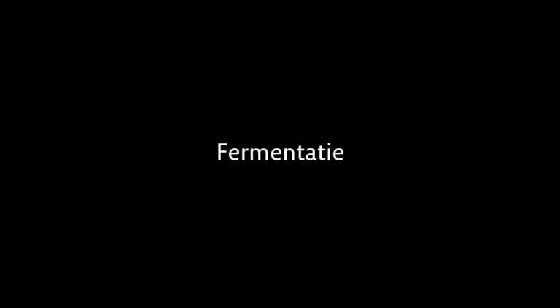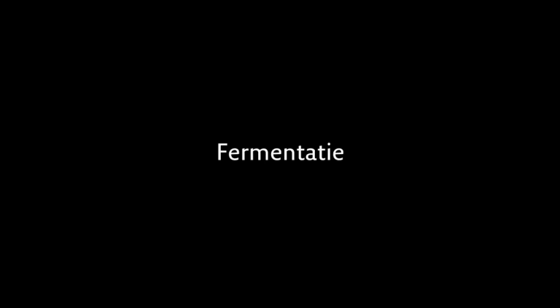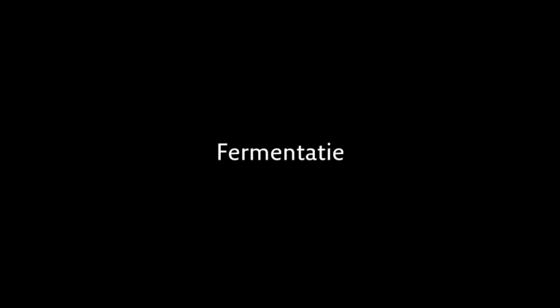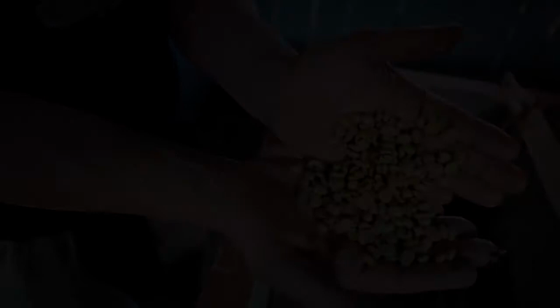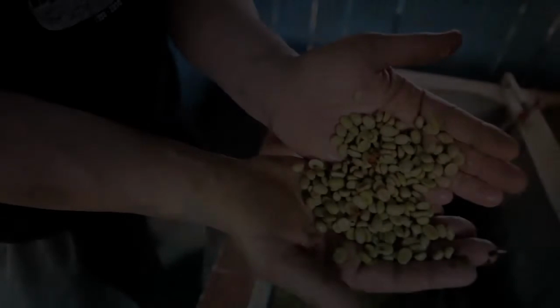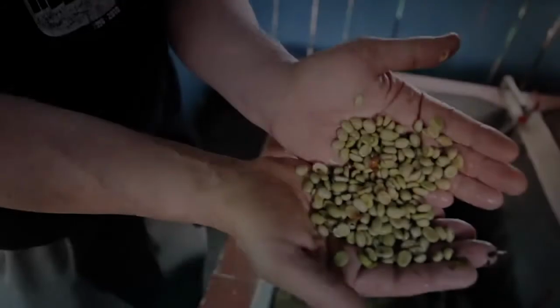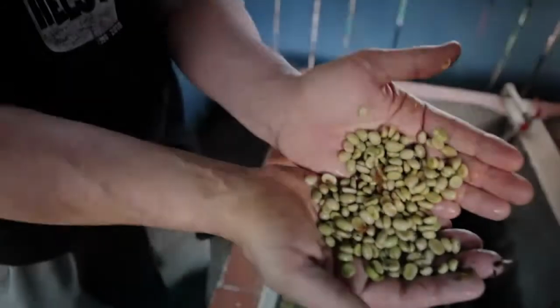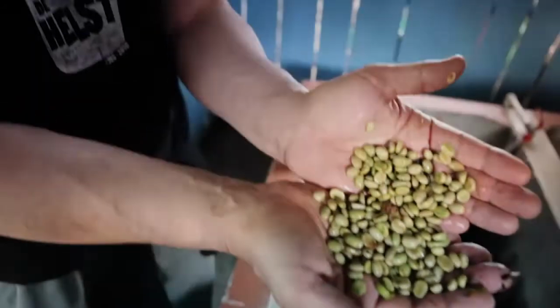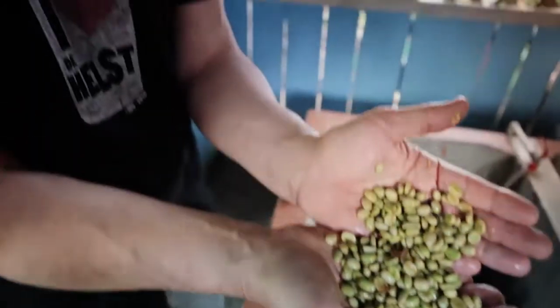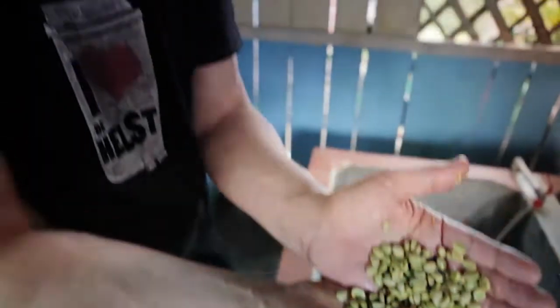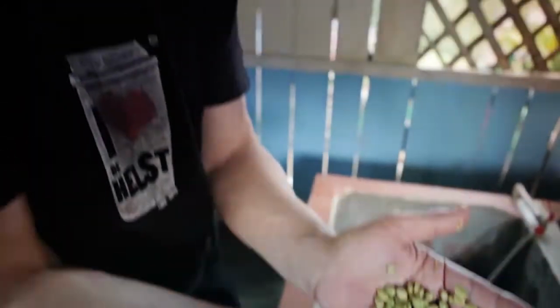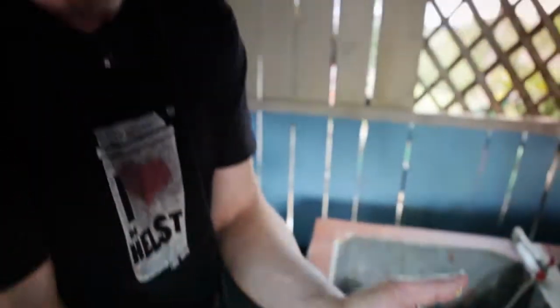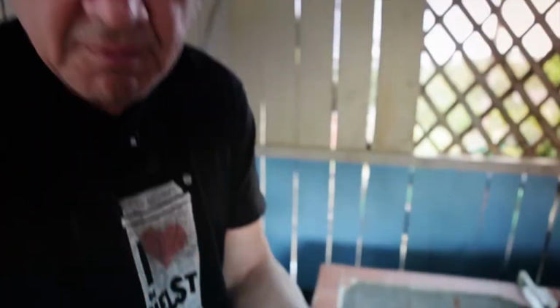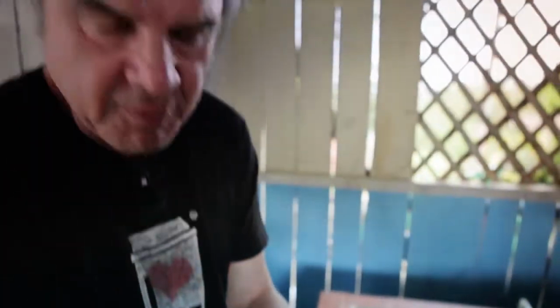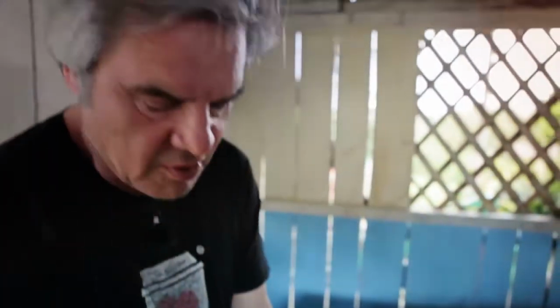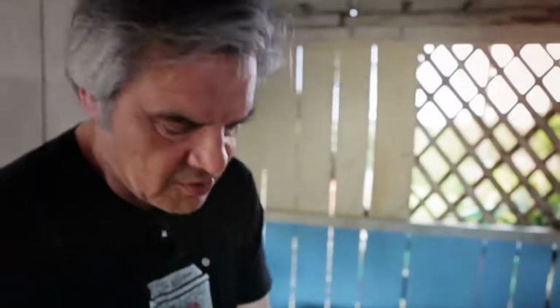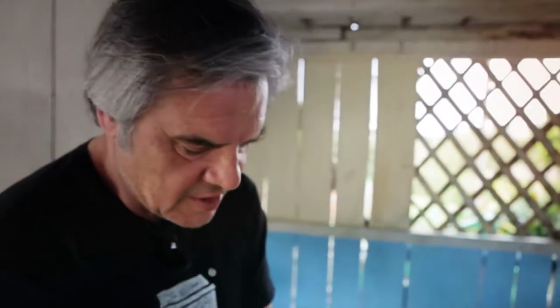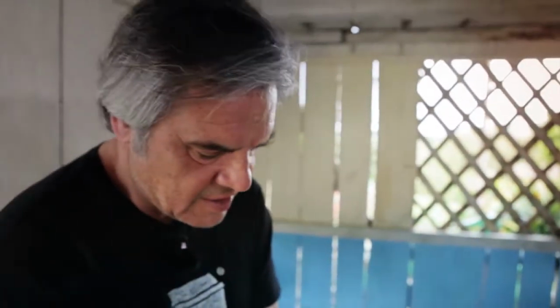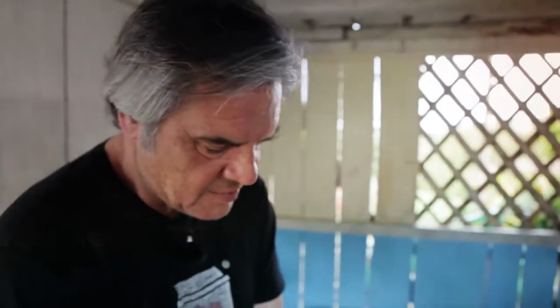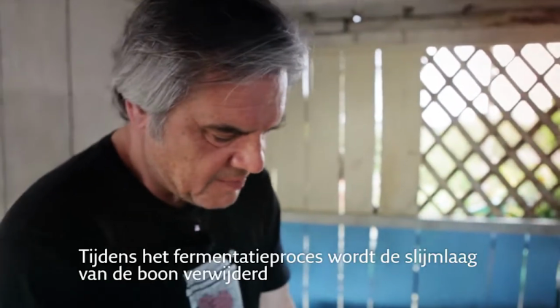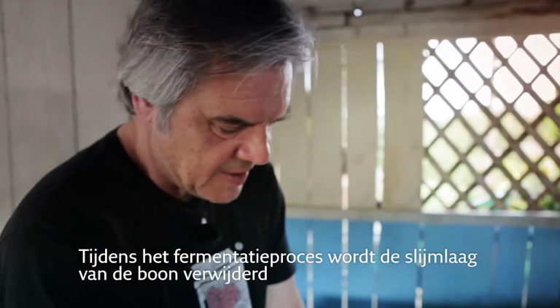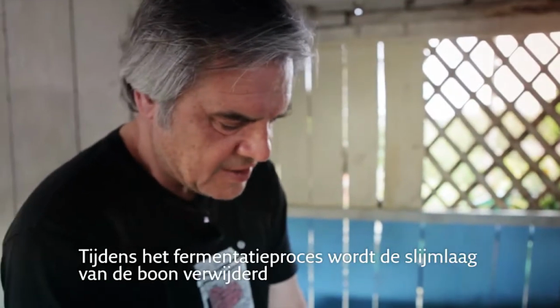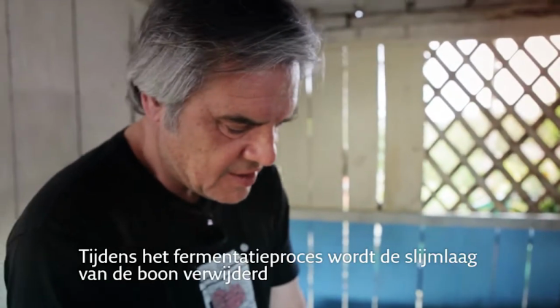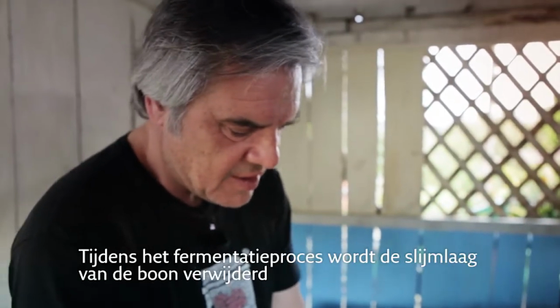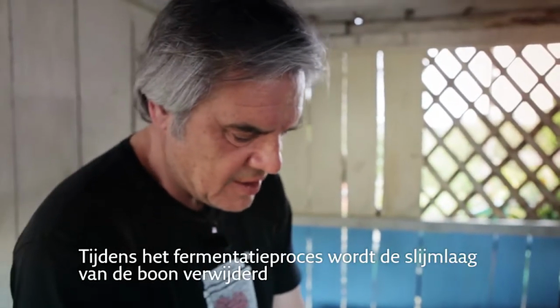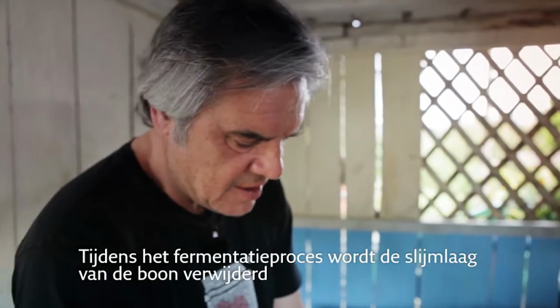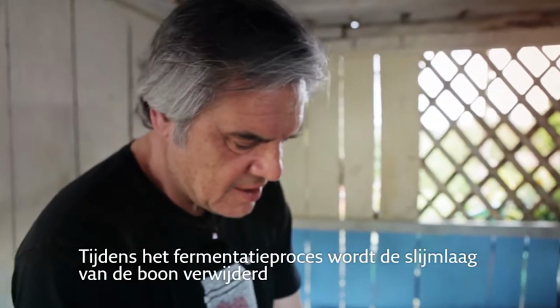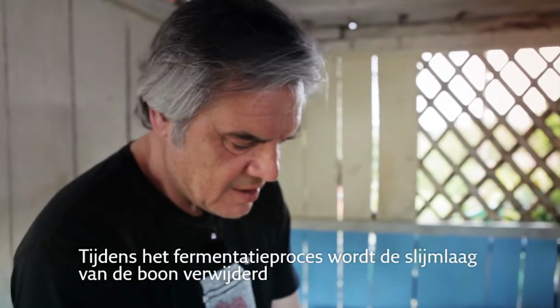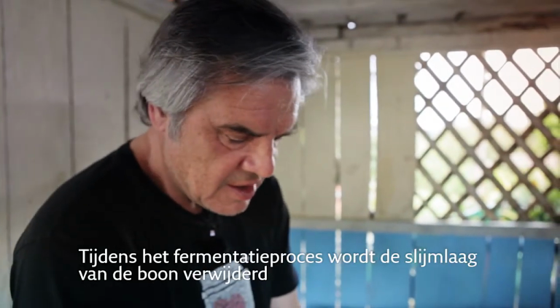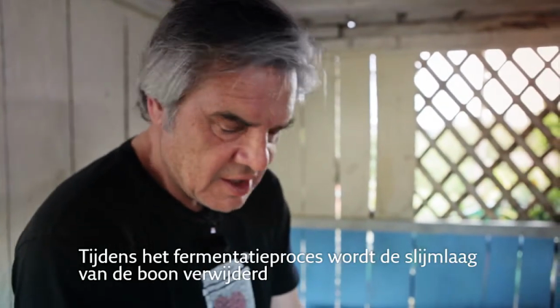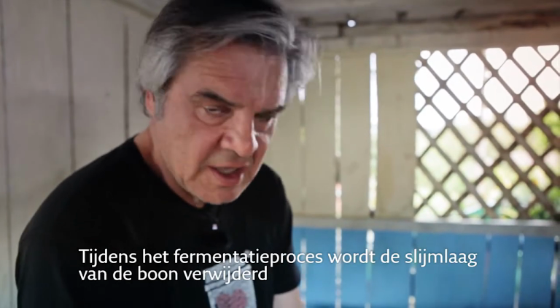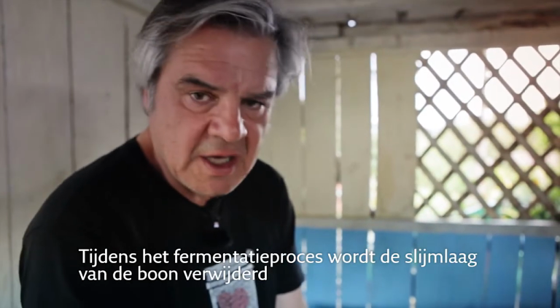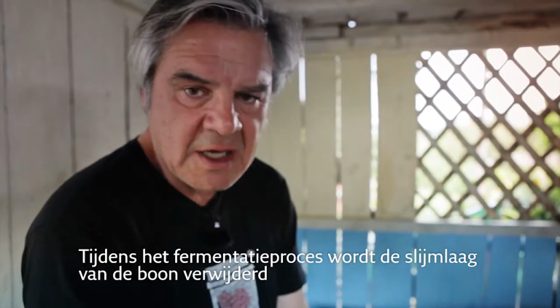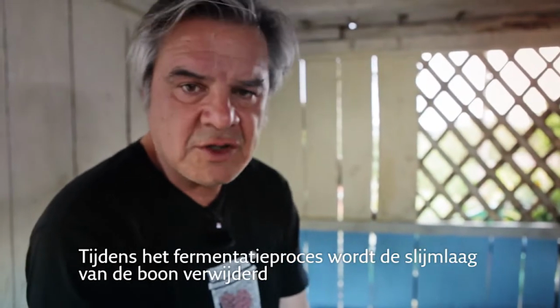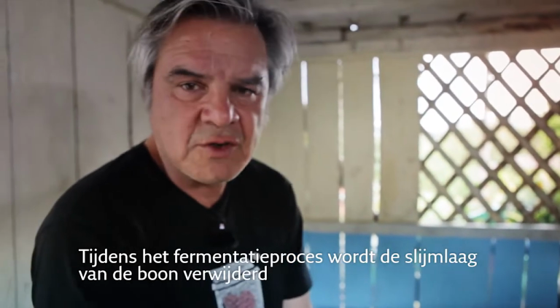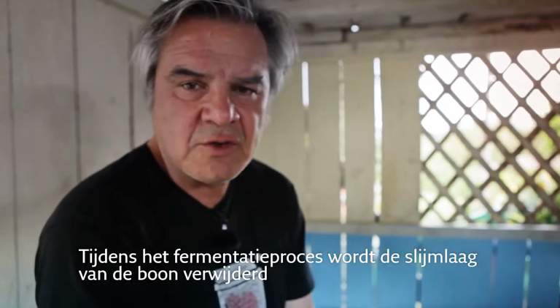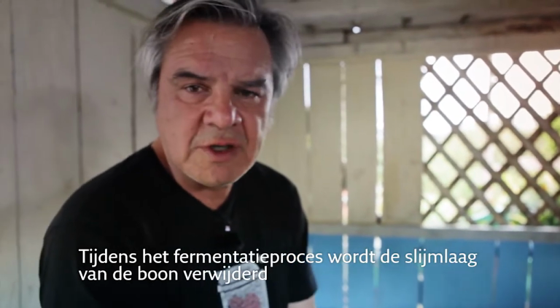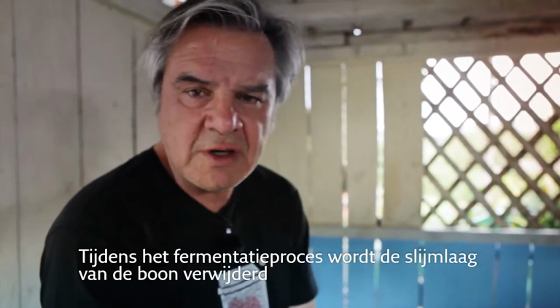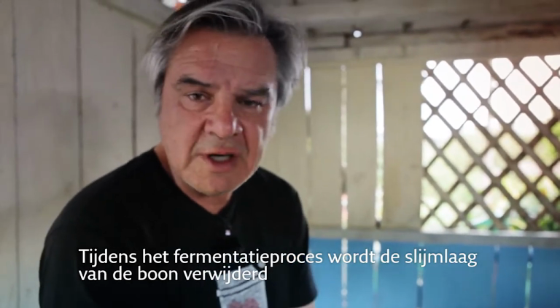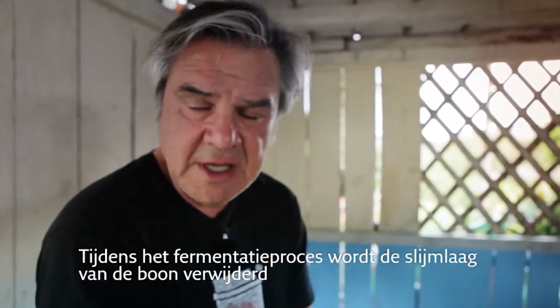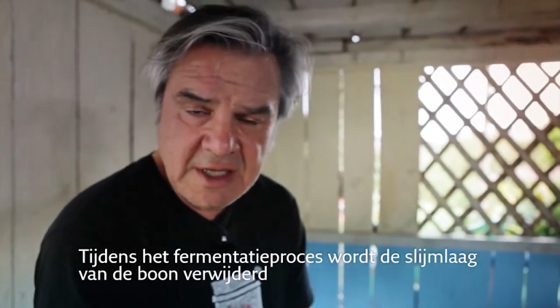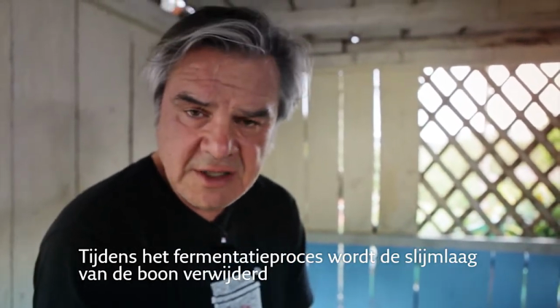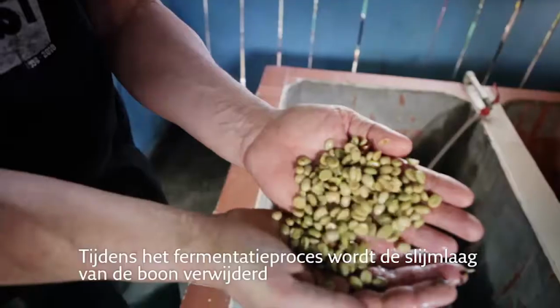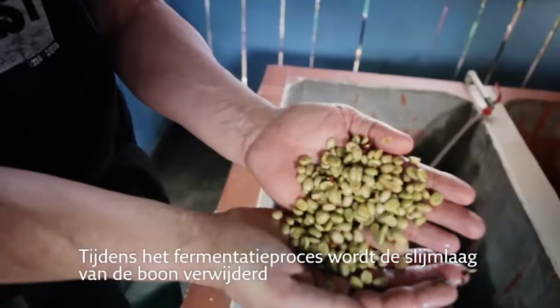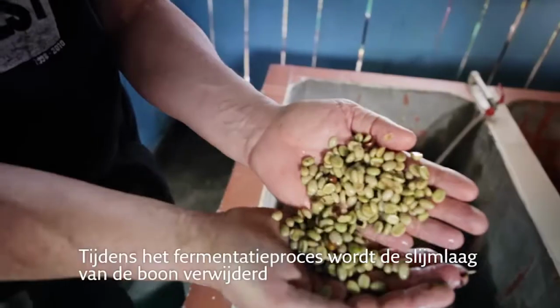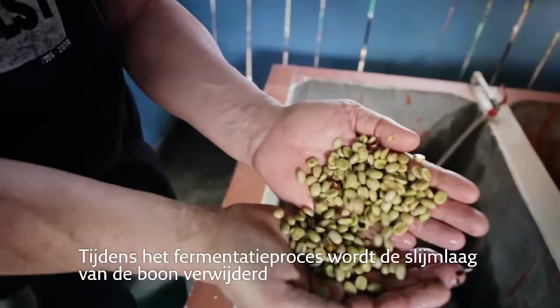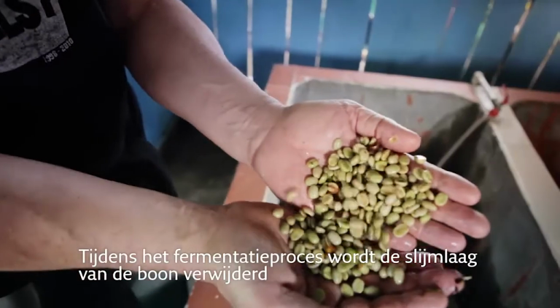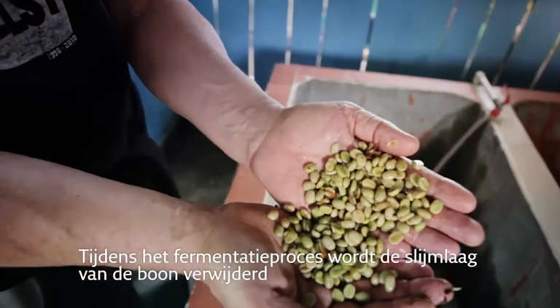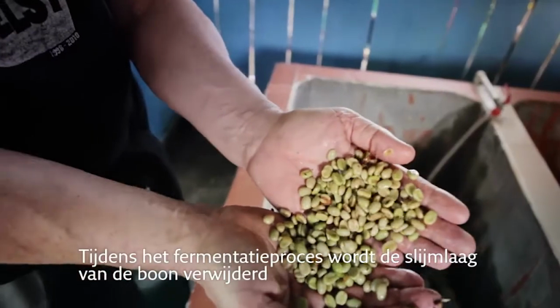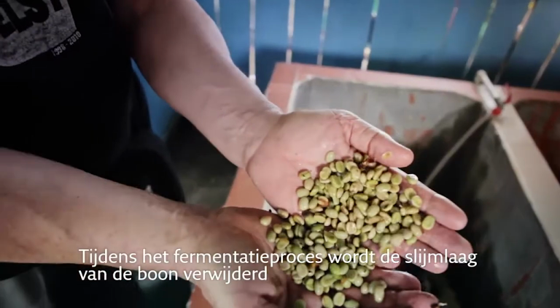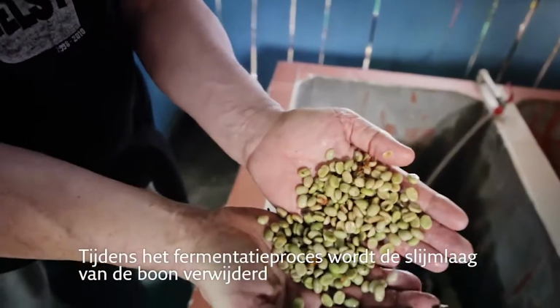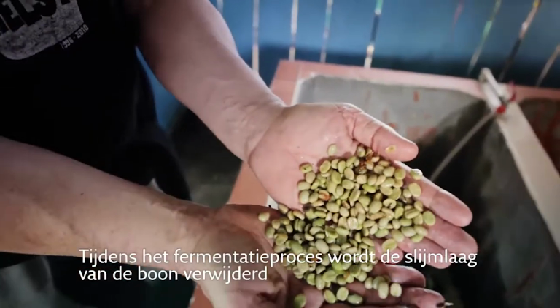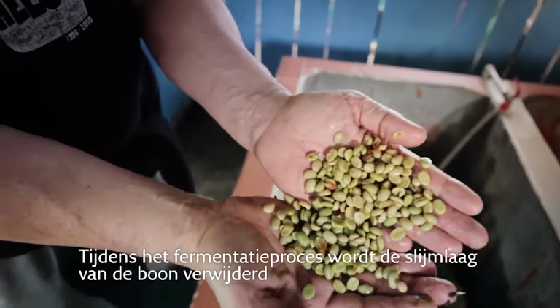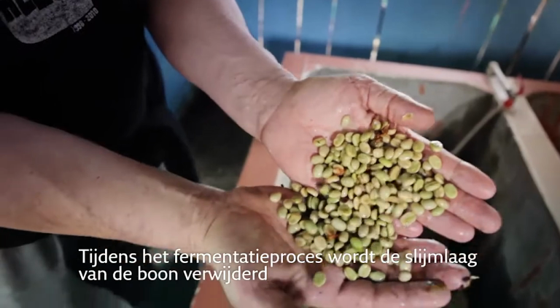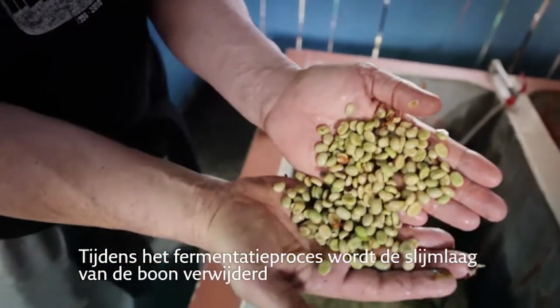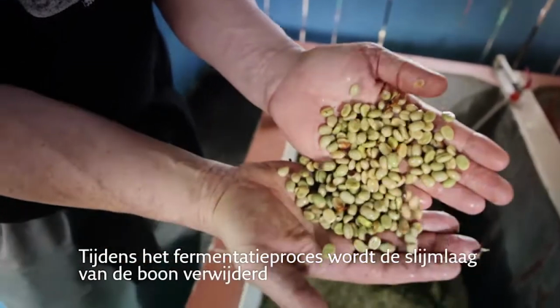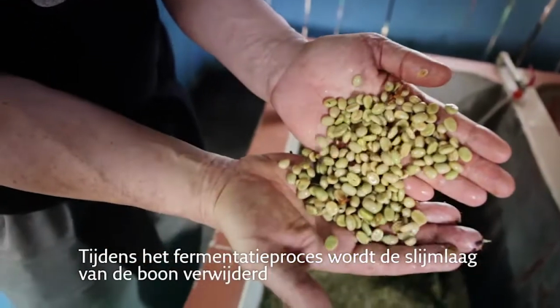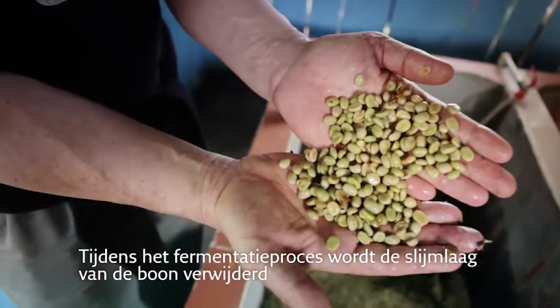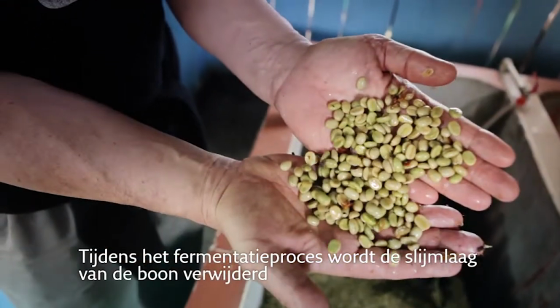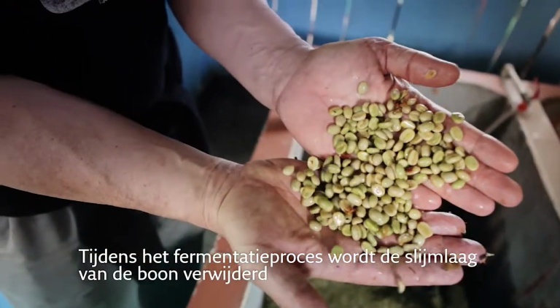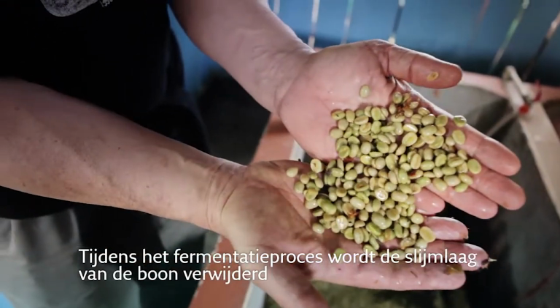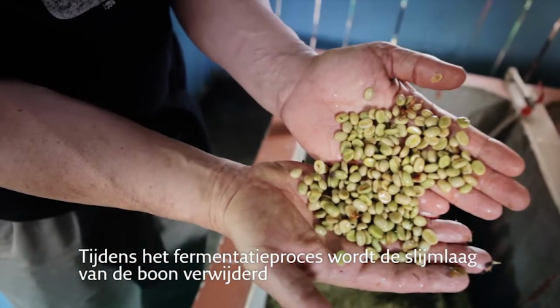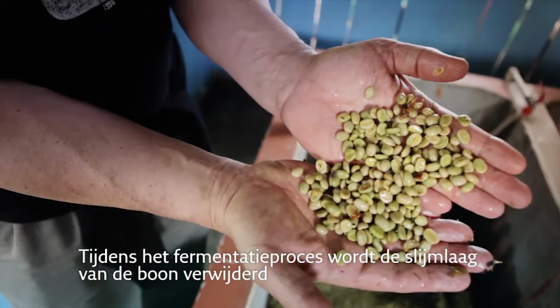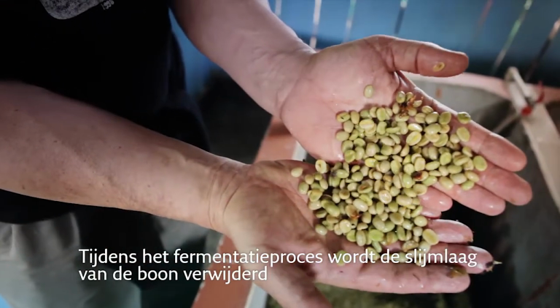The fermentation process basically is to release the silver skin from the bean itself.